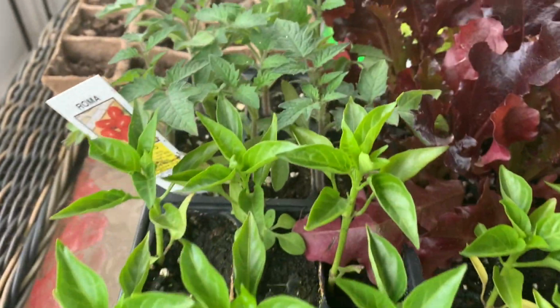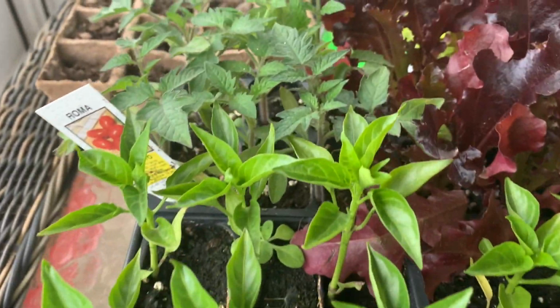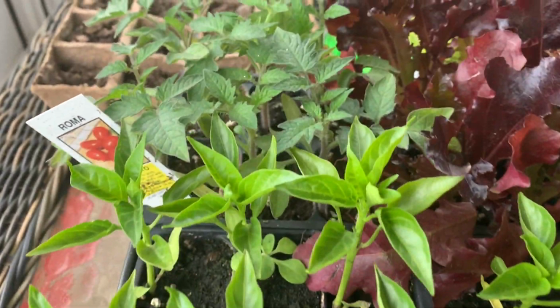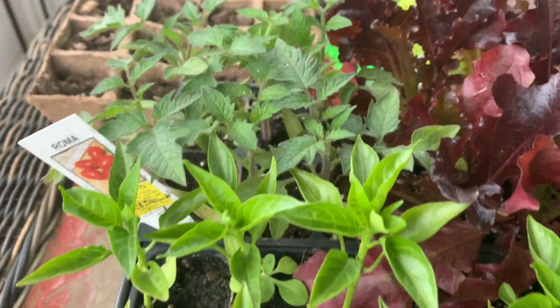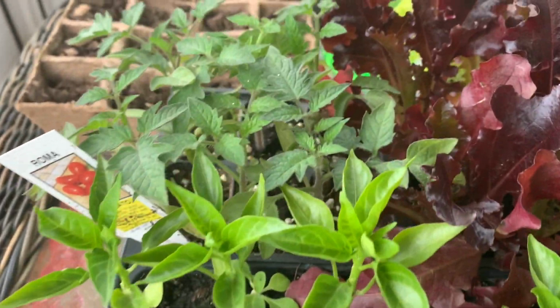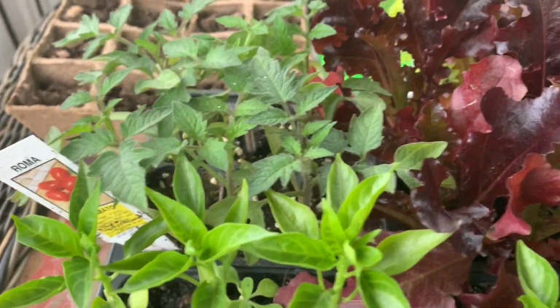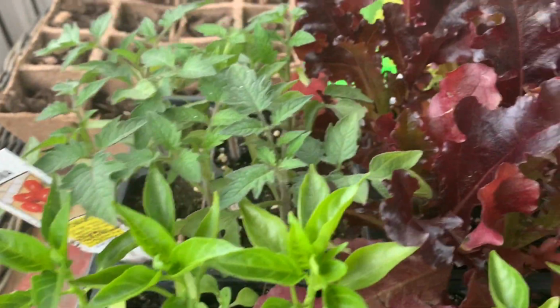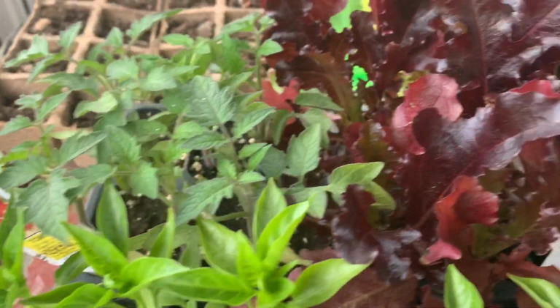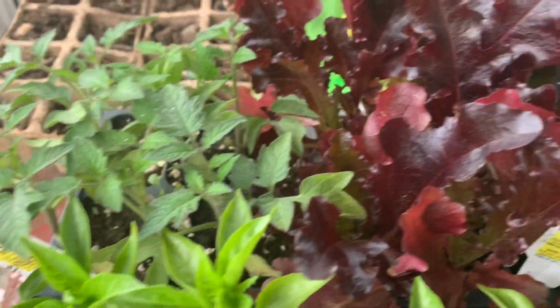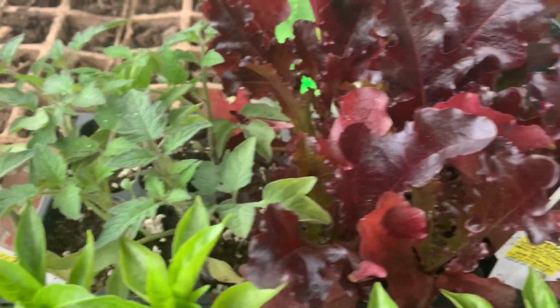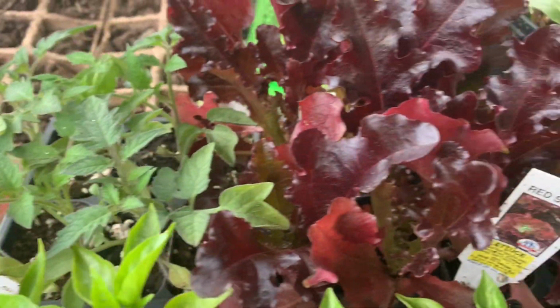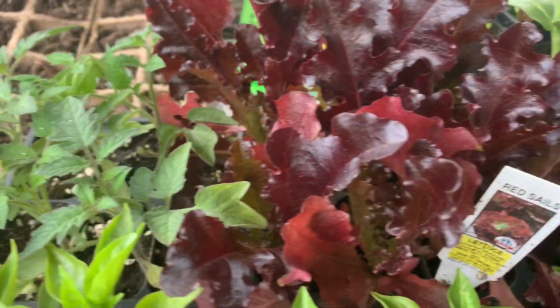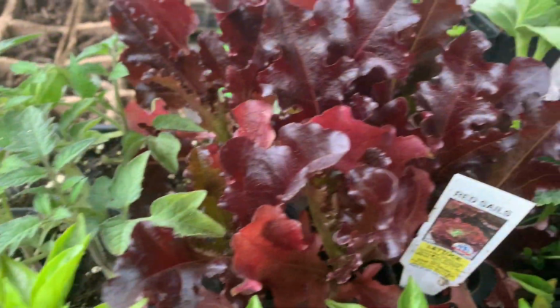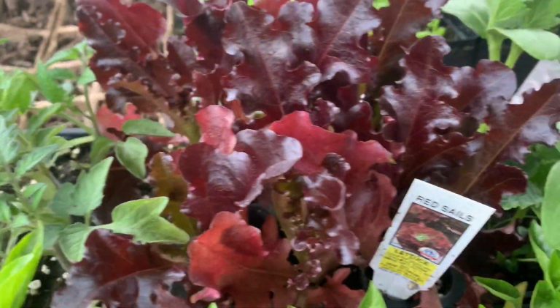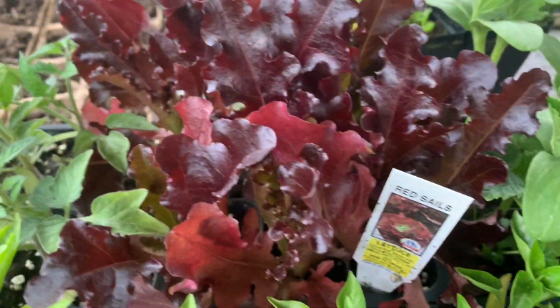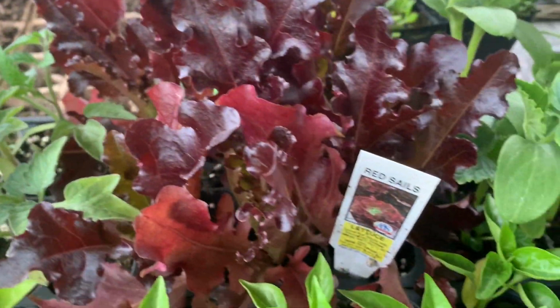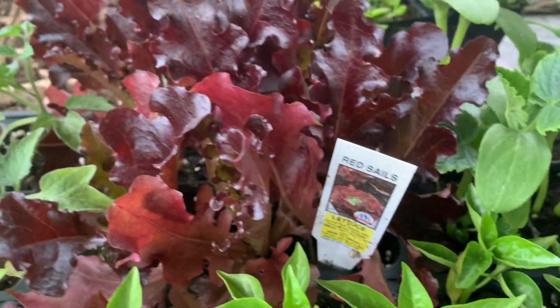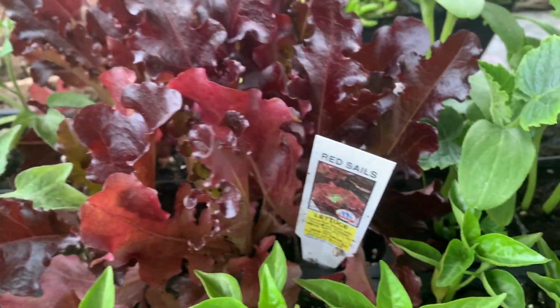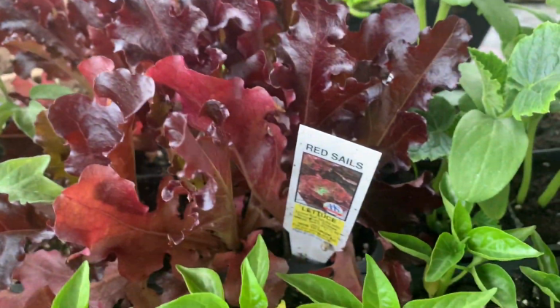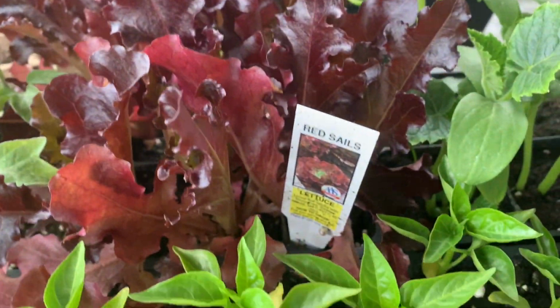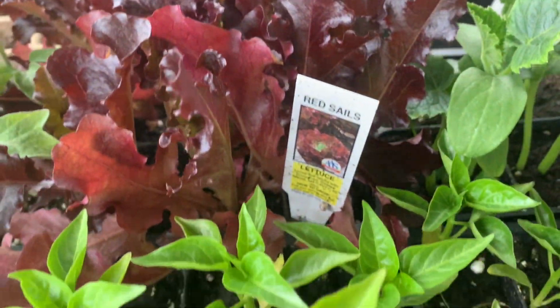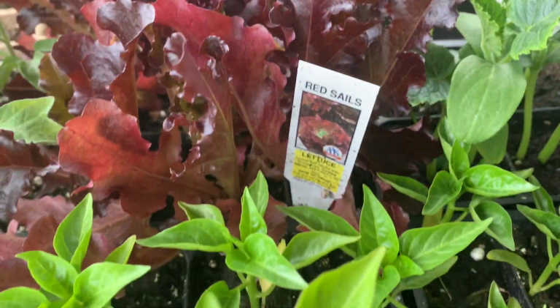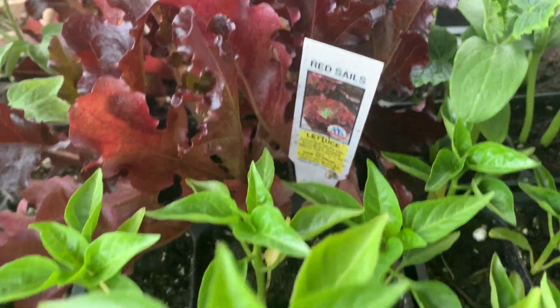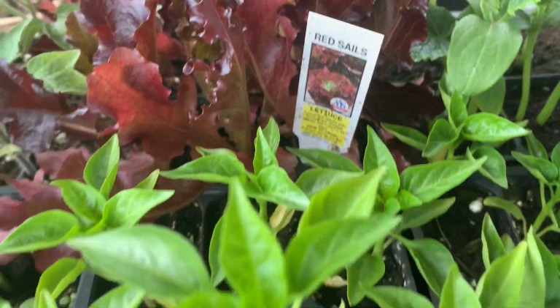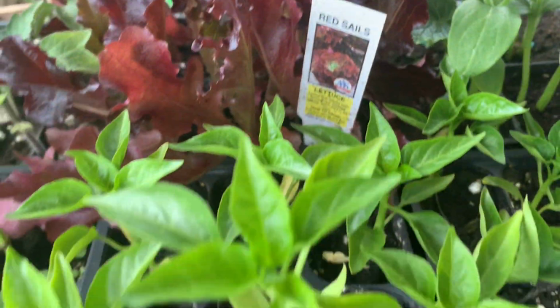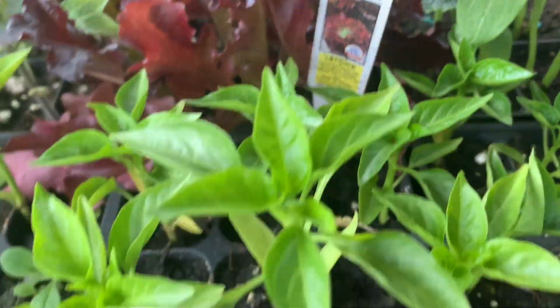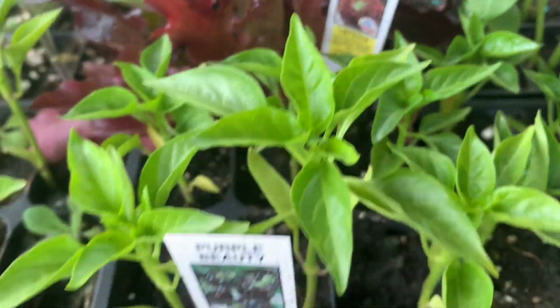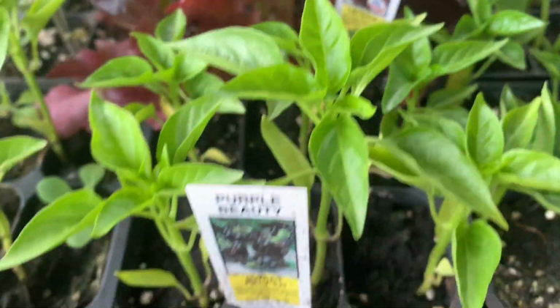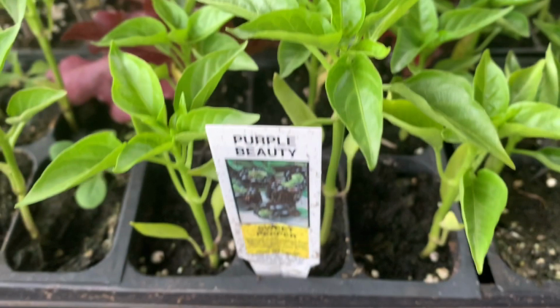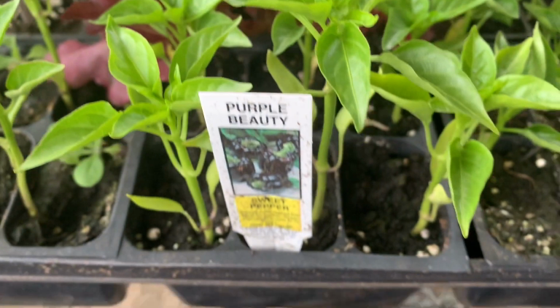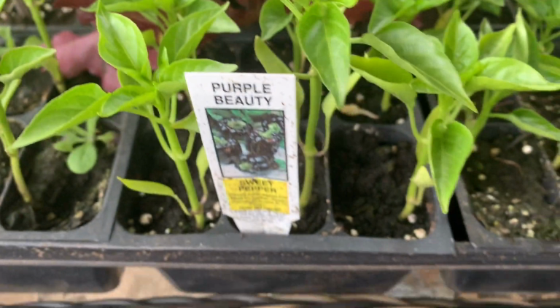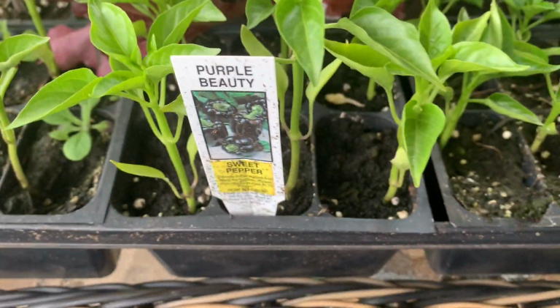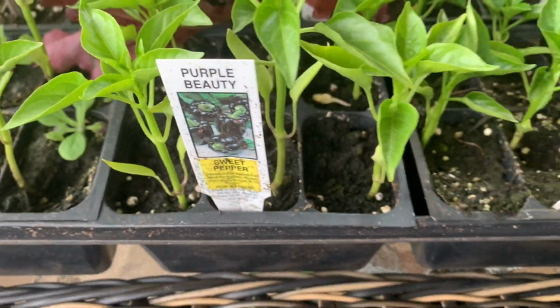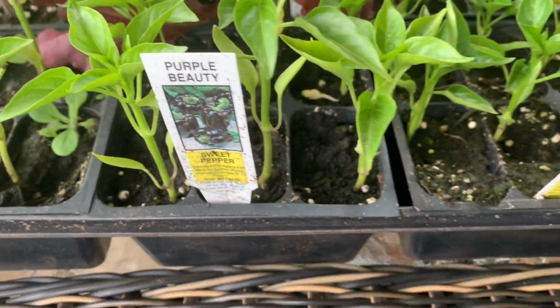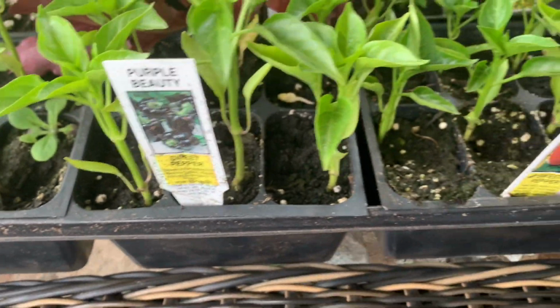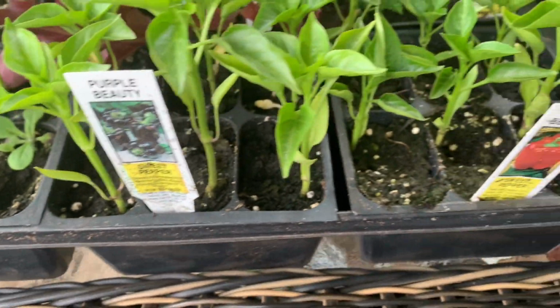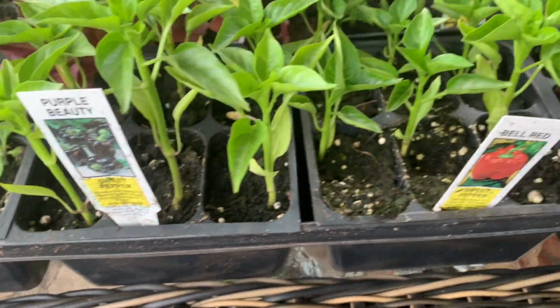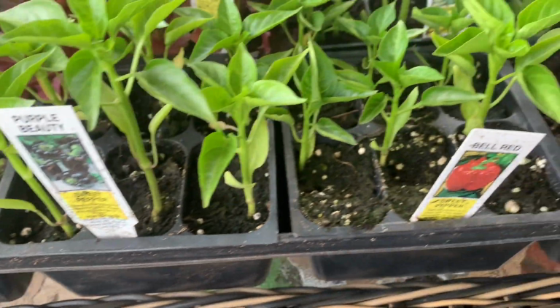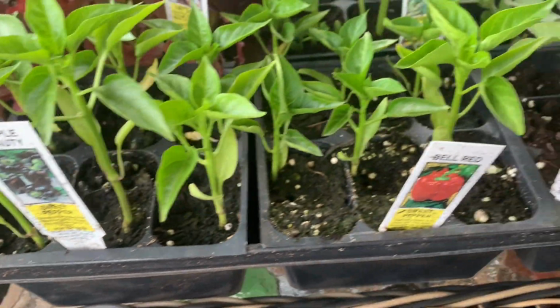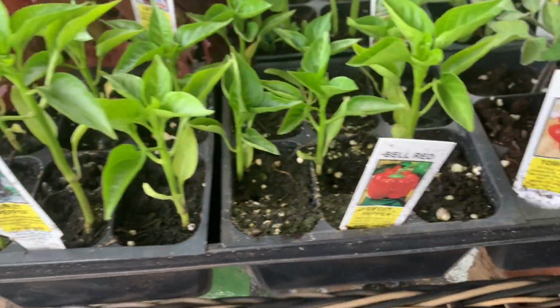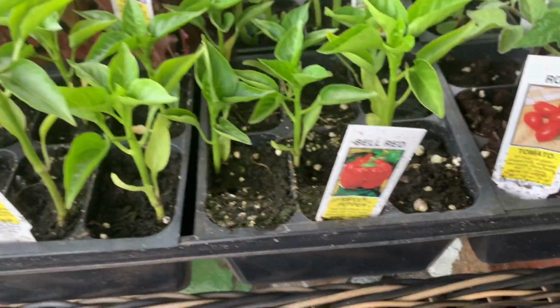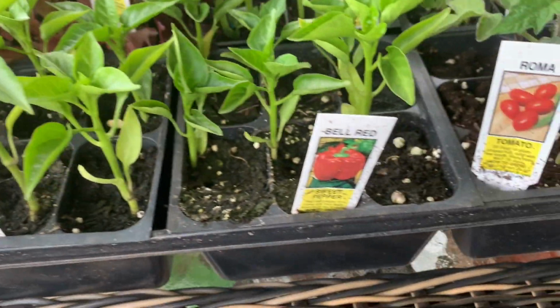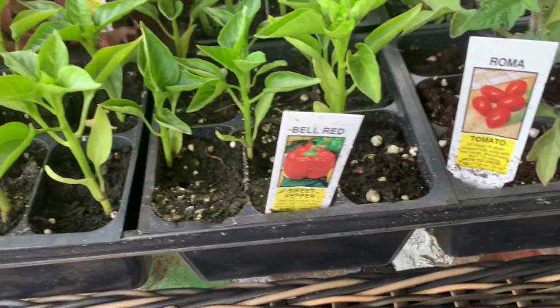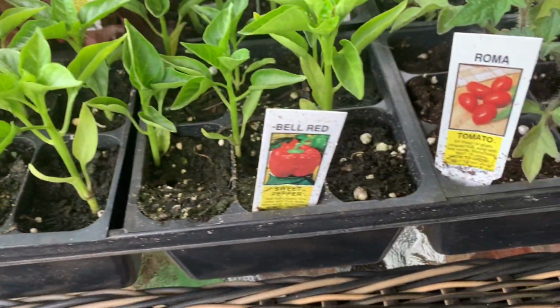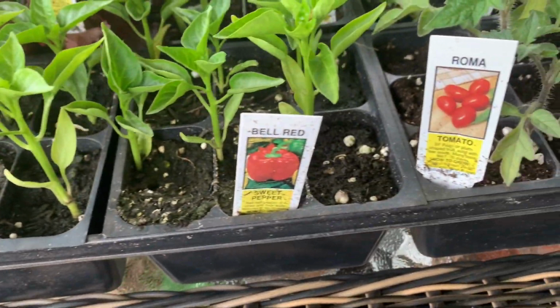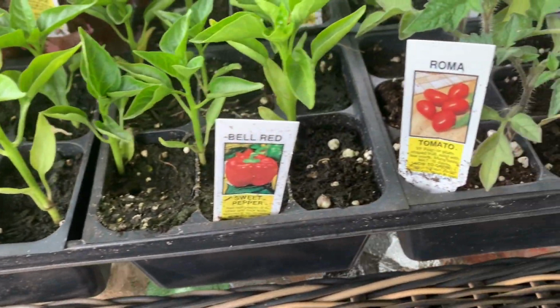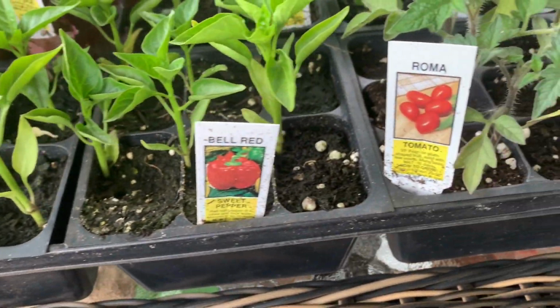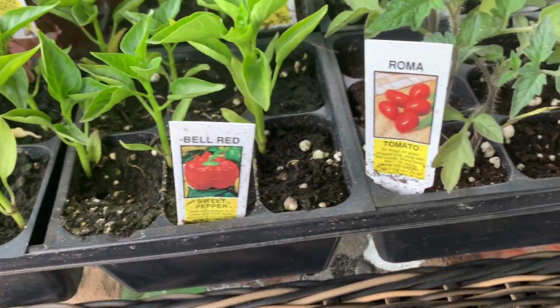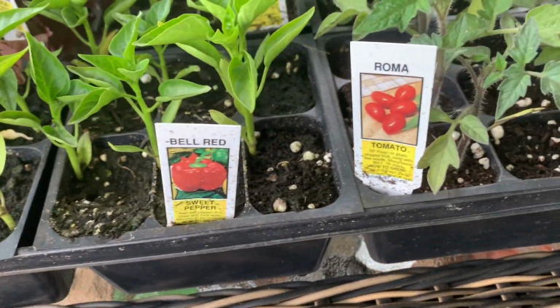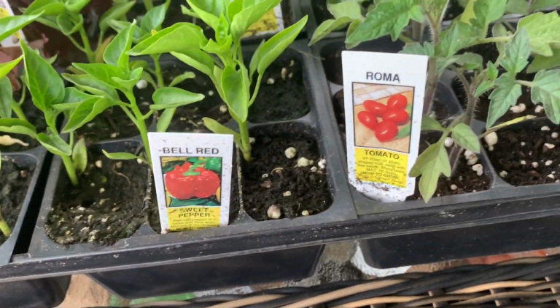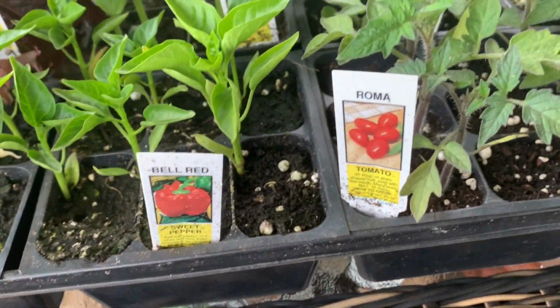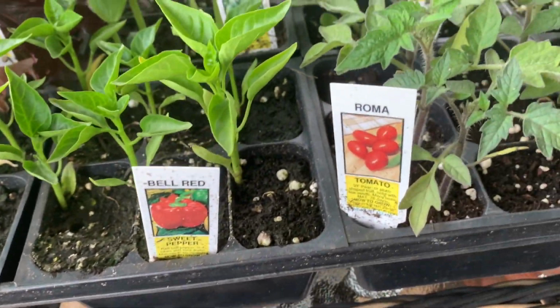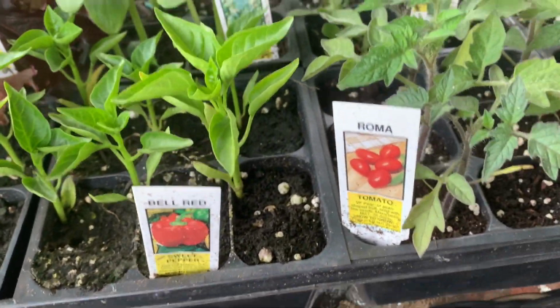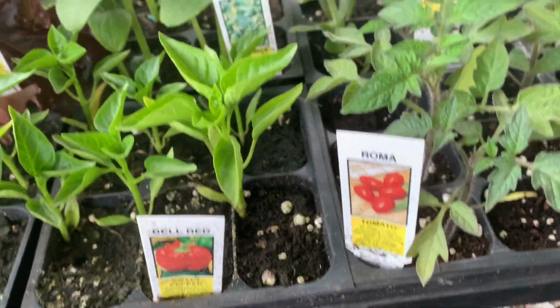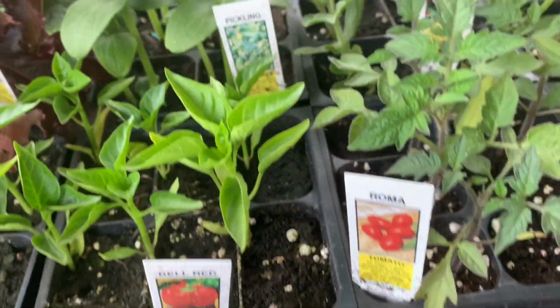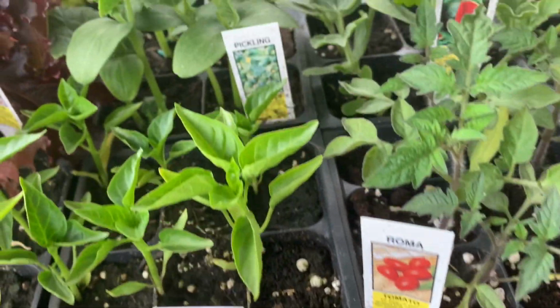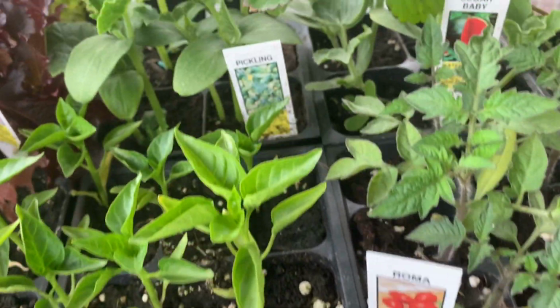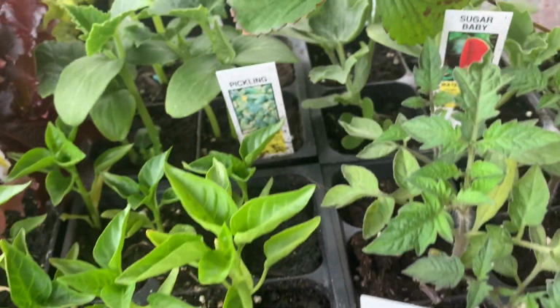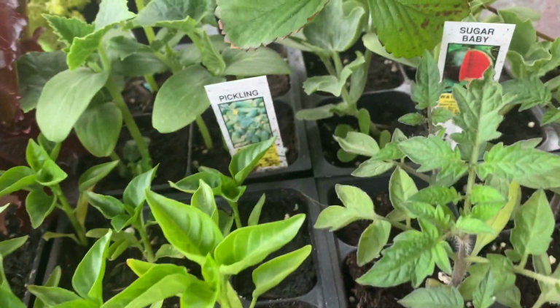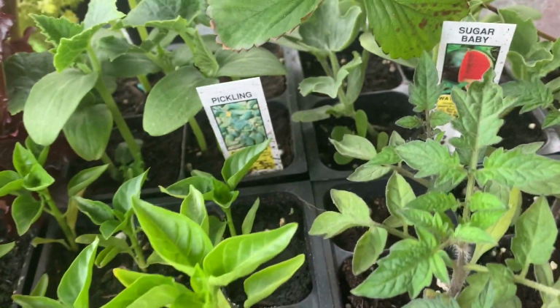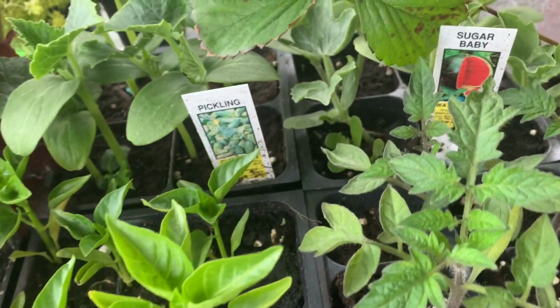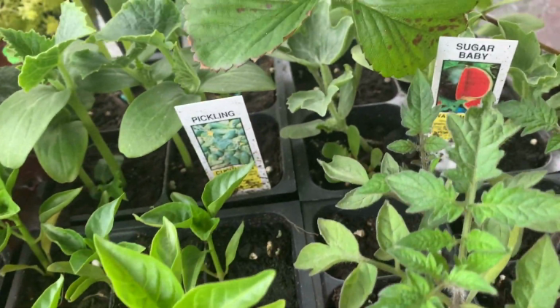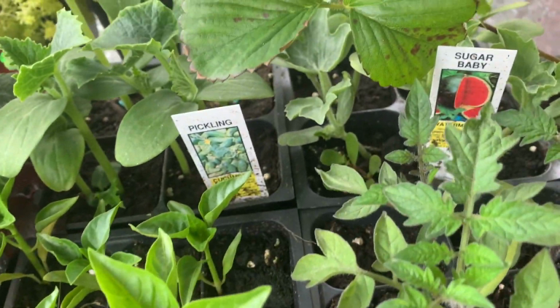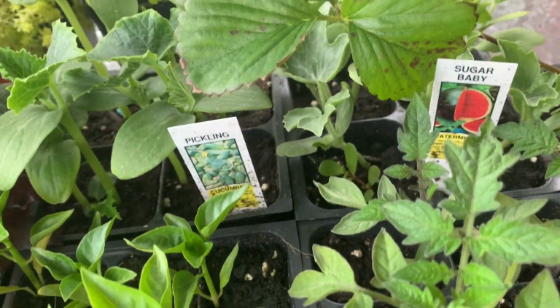There wasn't a huge variety at the farmers market but I did try to pick higher-value produce items so that I could get more bang for my buck.